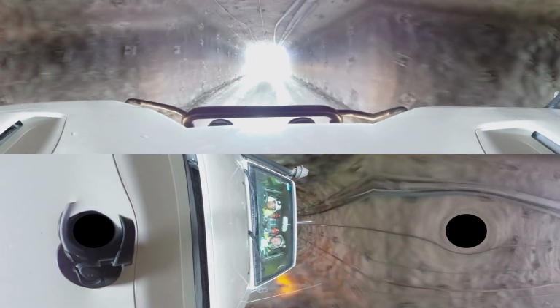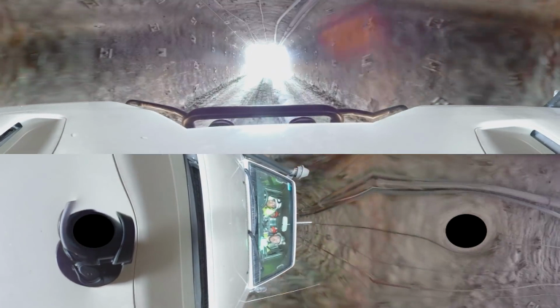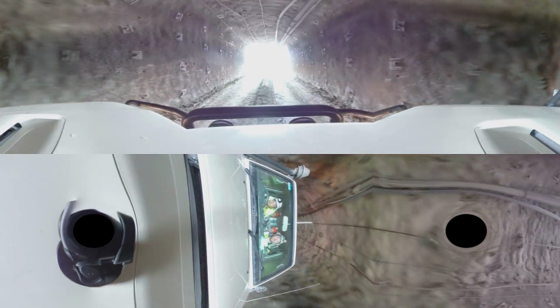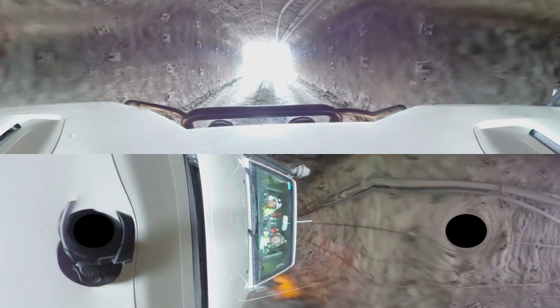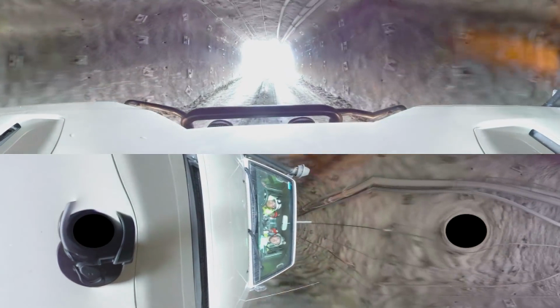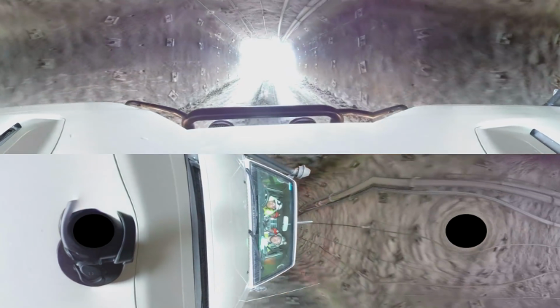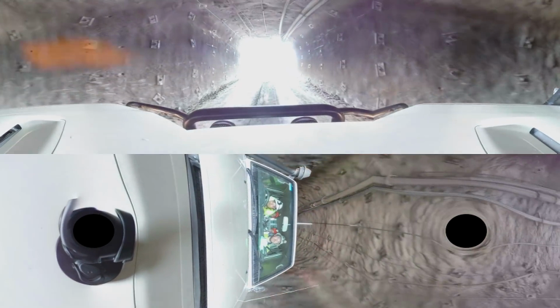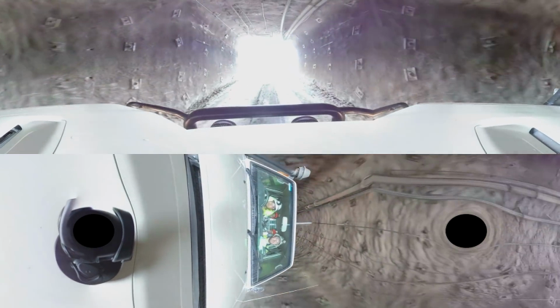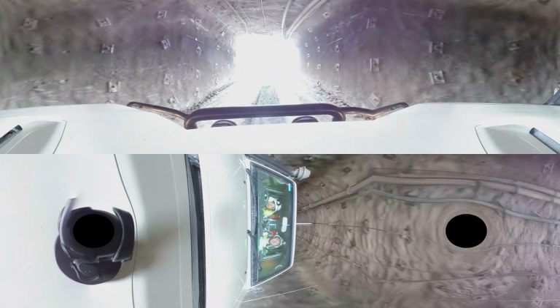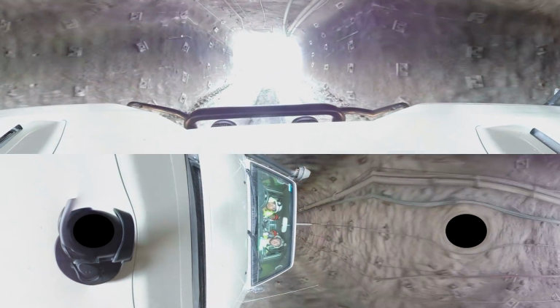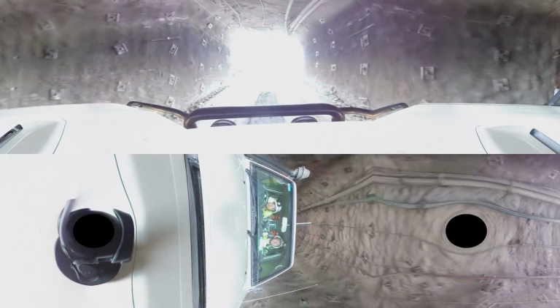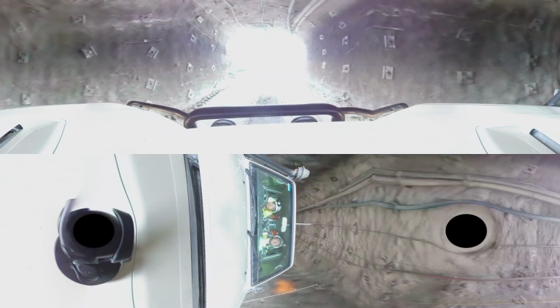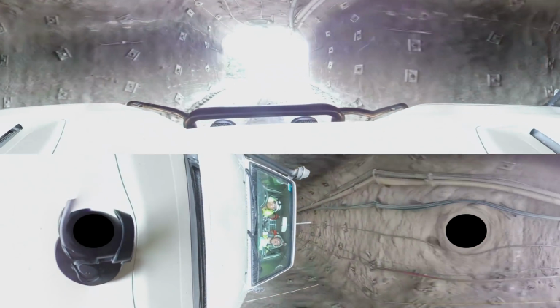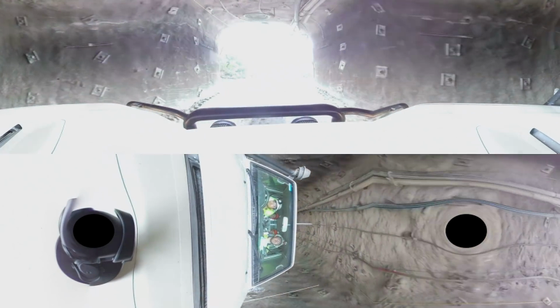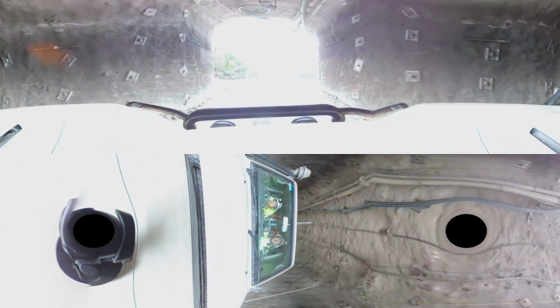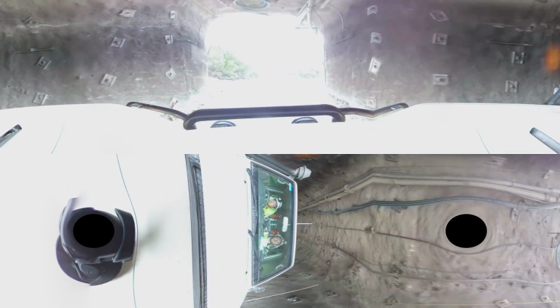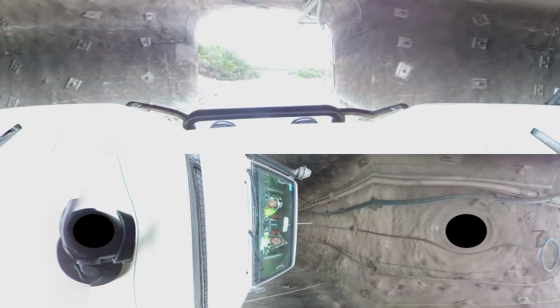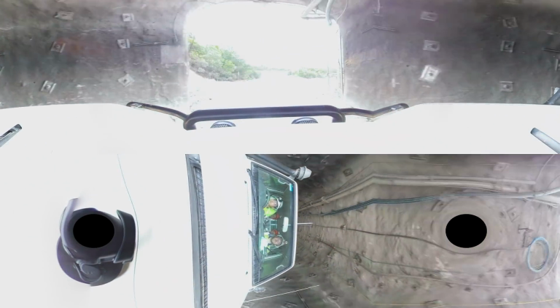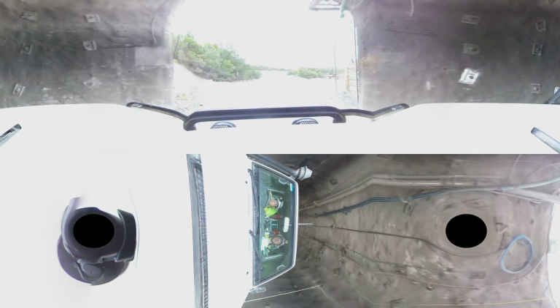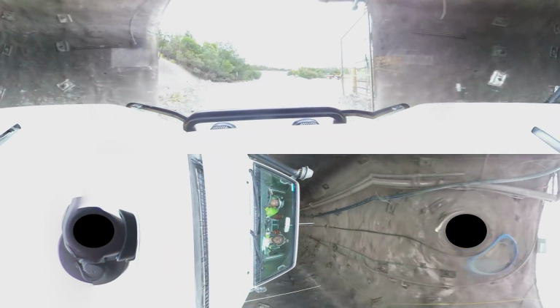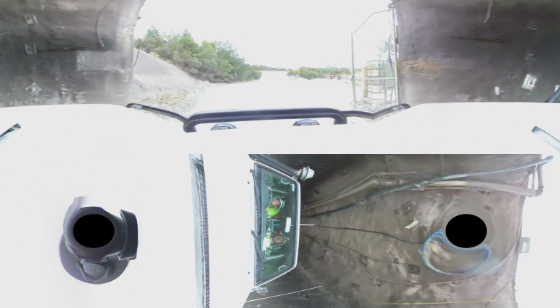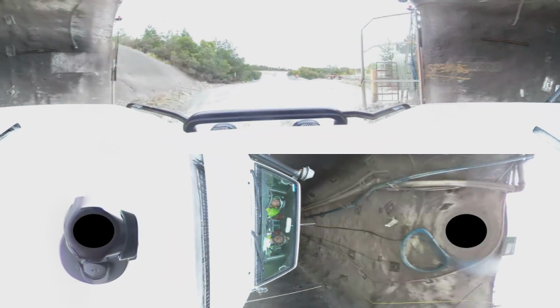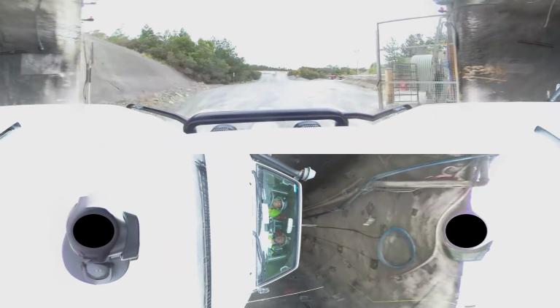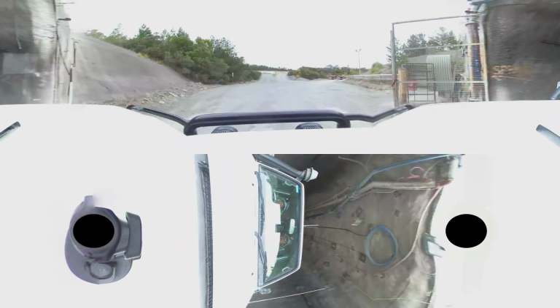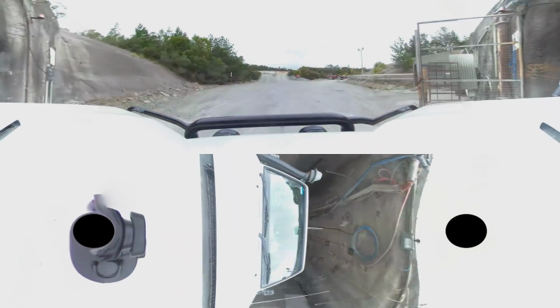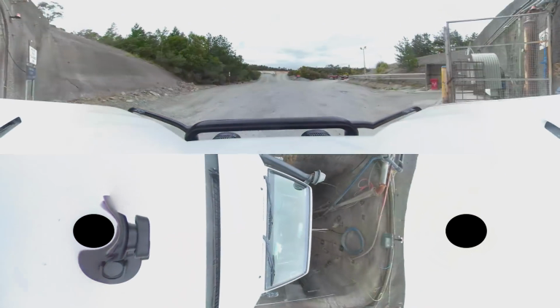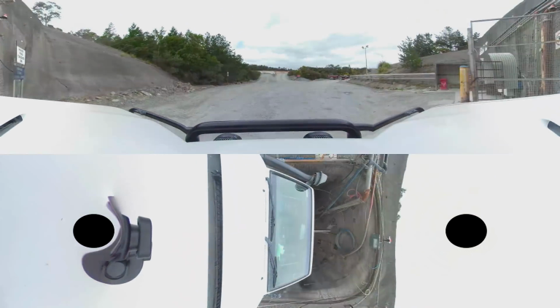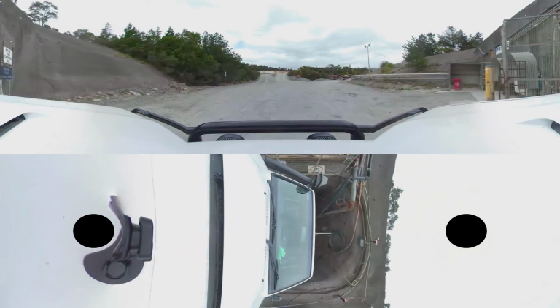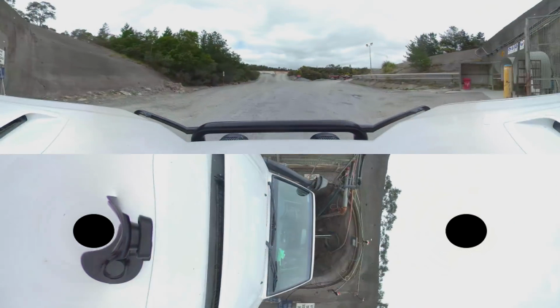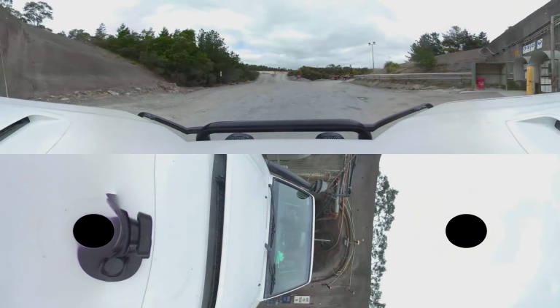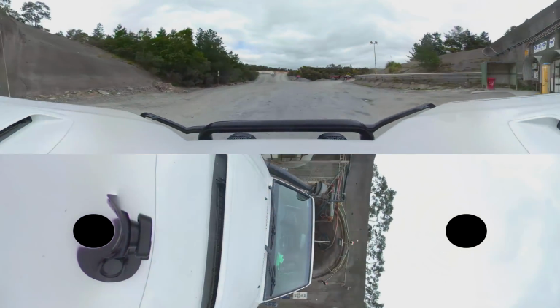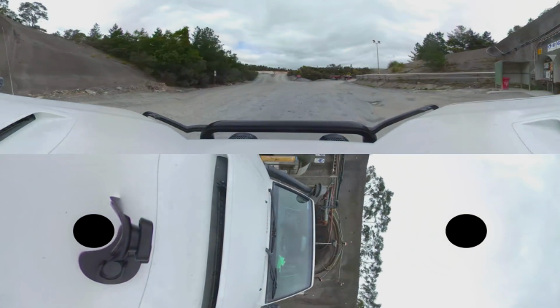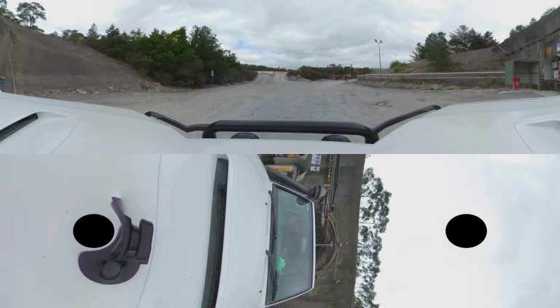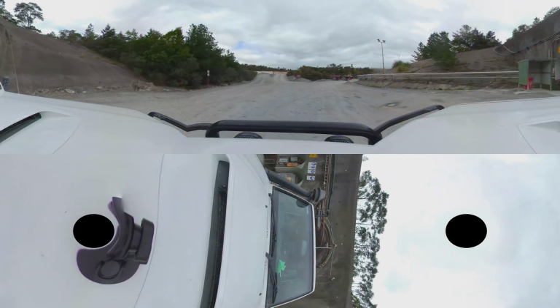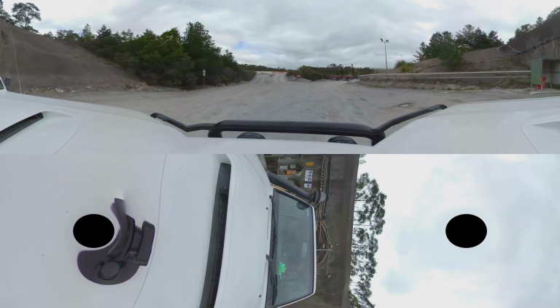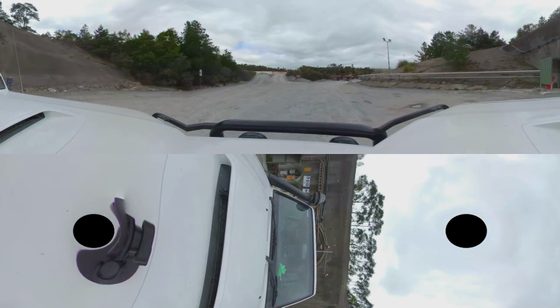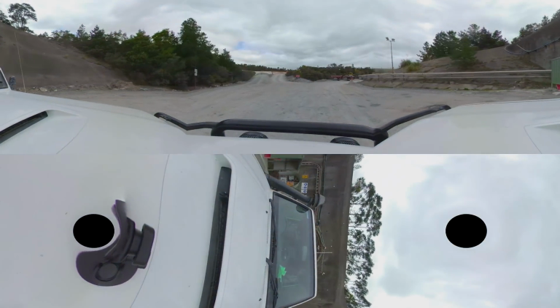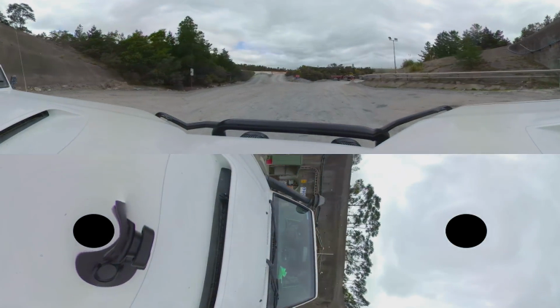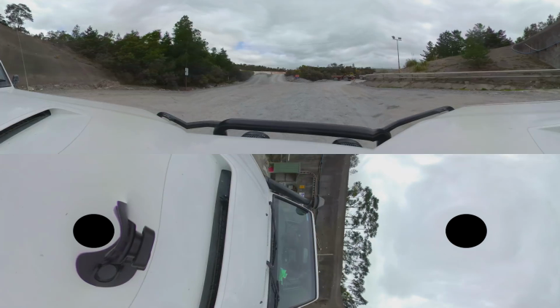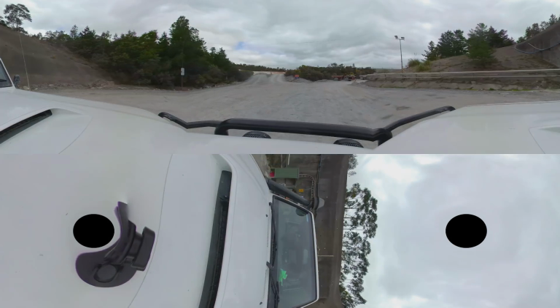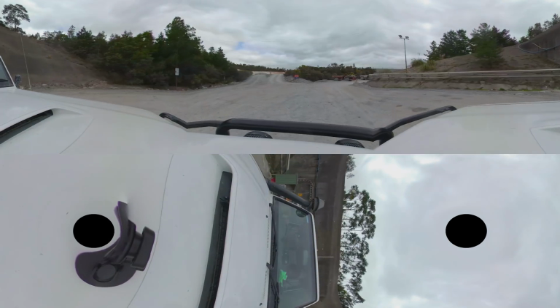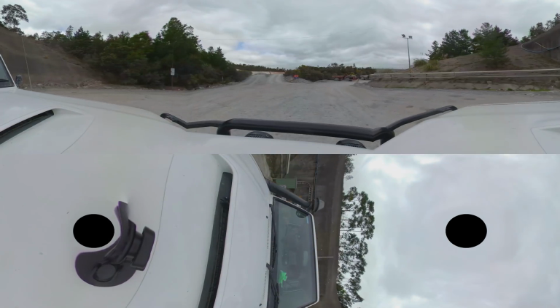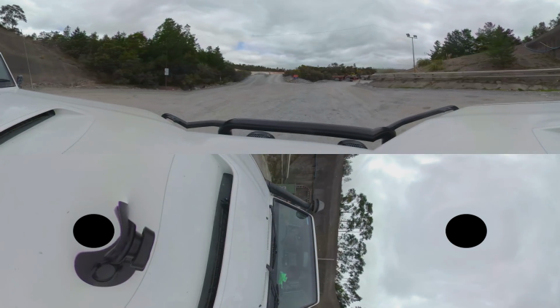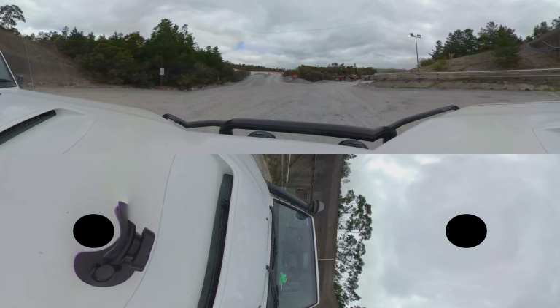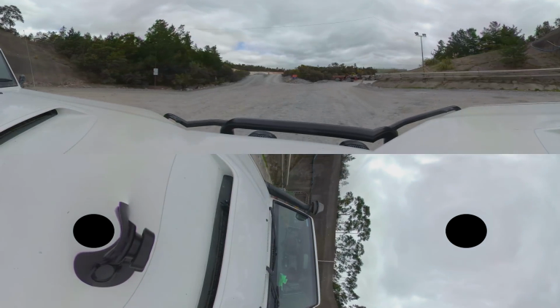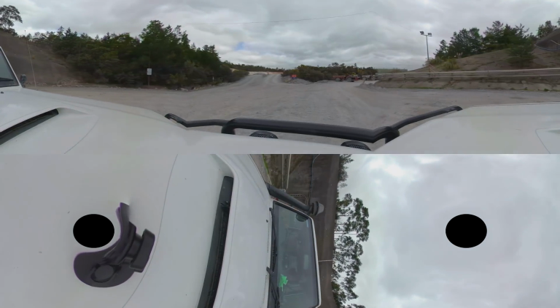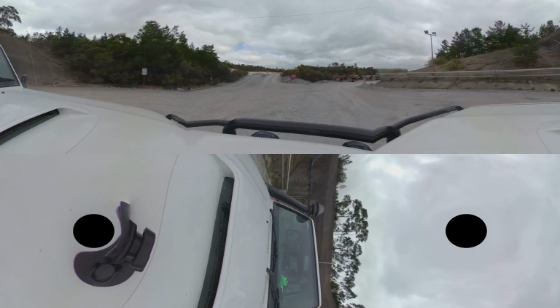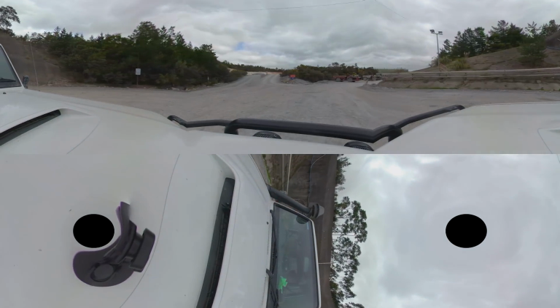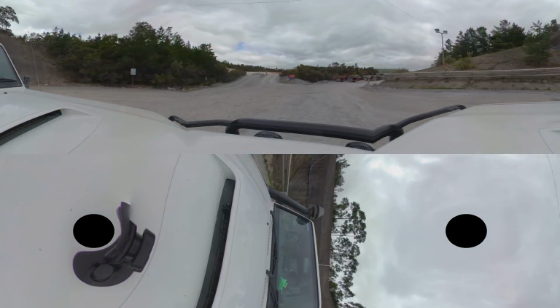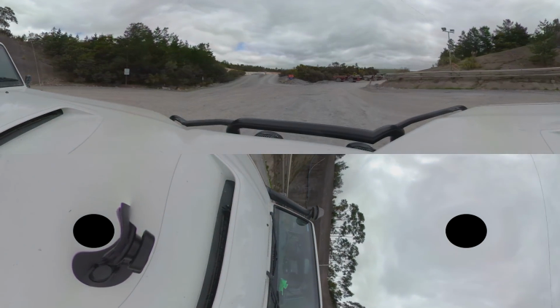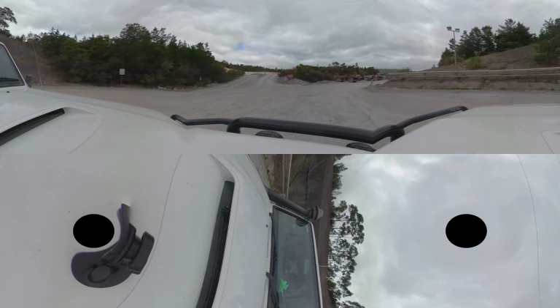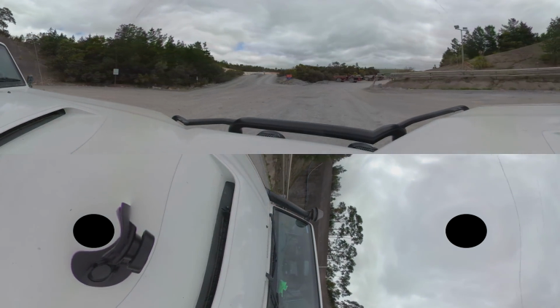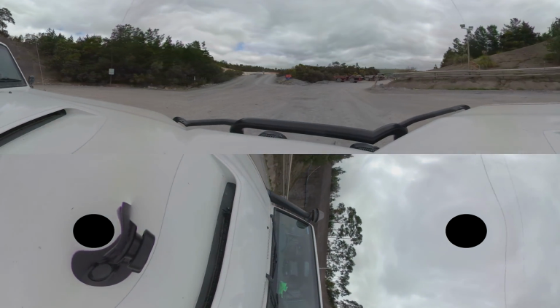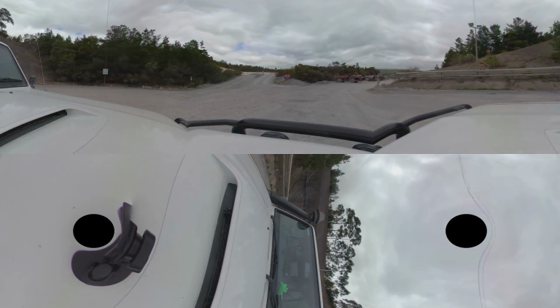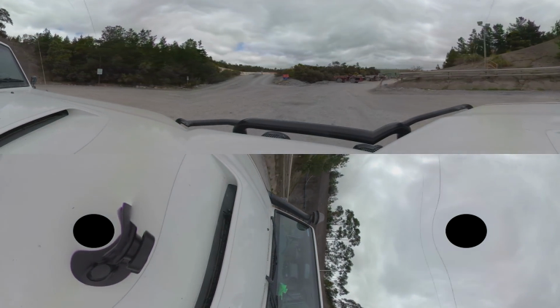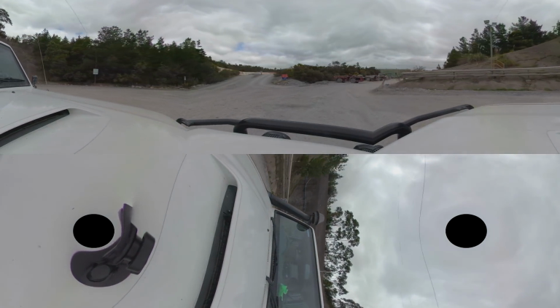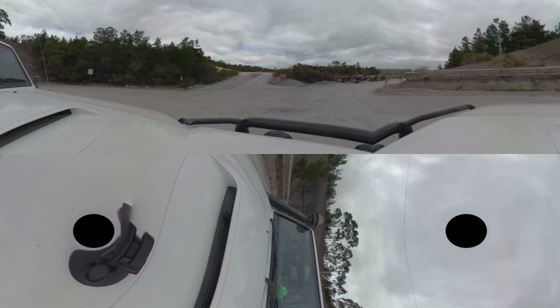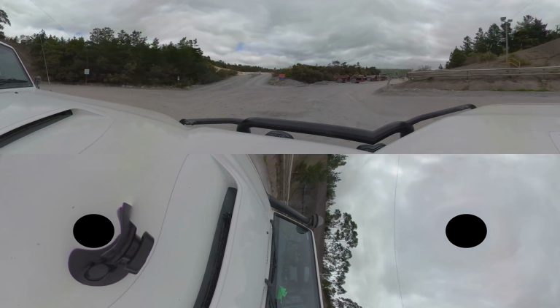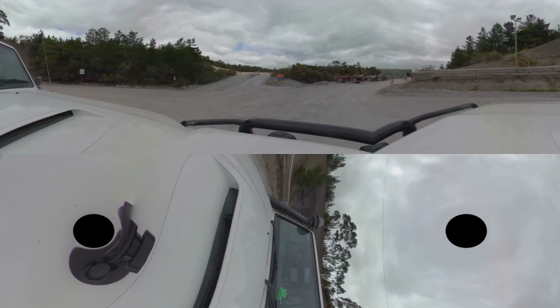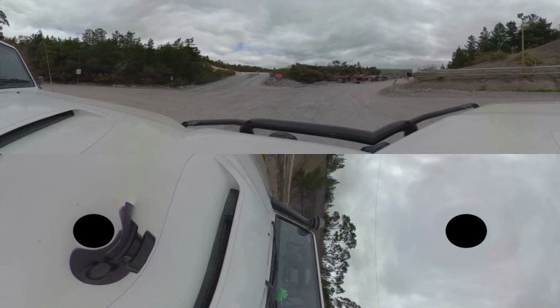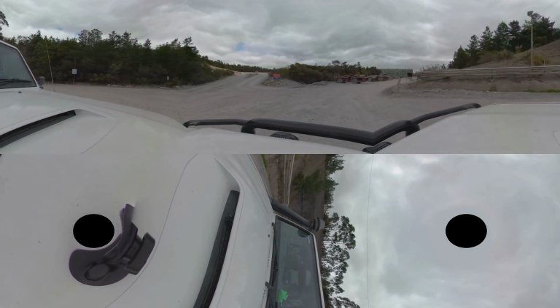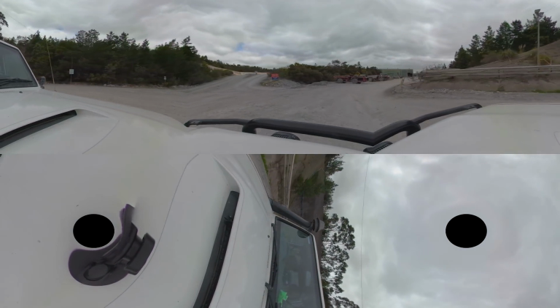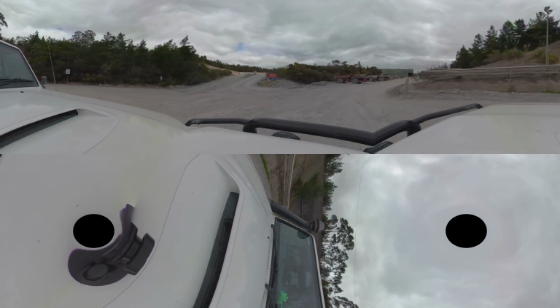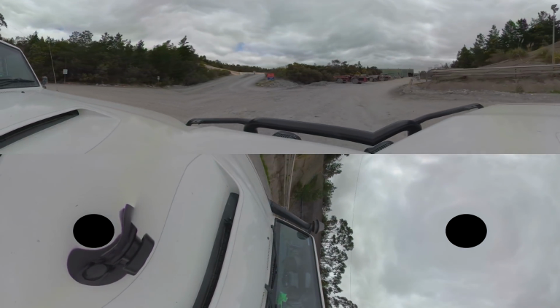Light! Better shield your eyes as we come up. Your eyes would have already started to adjust to the low light in the mine, so this can be a bit of a shock.